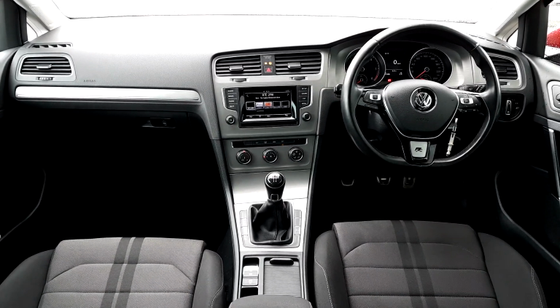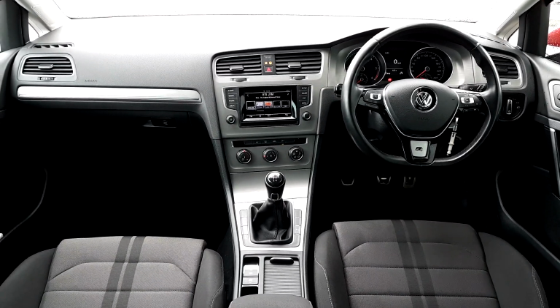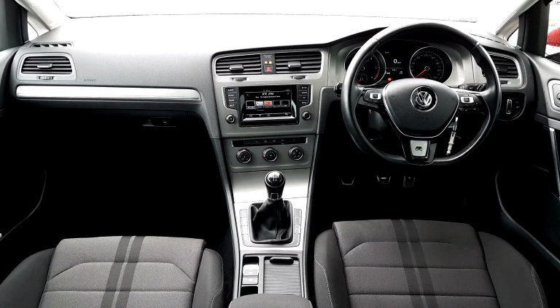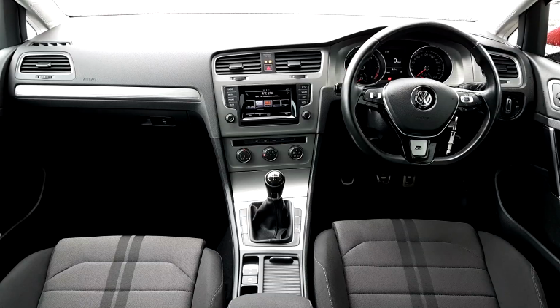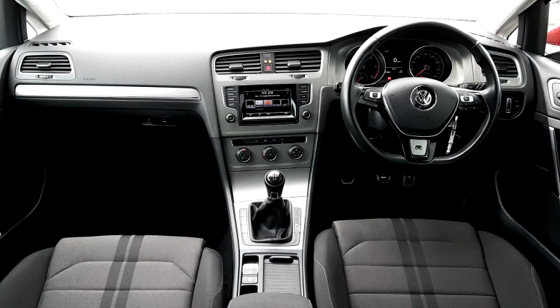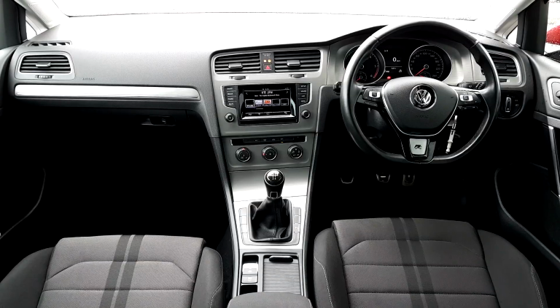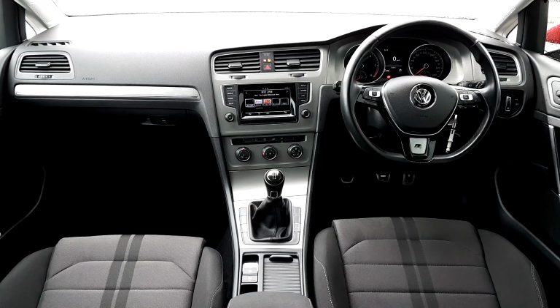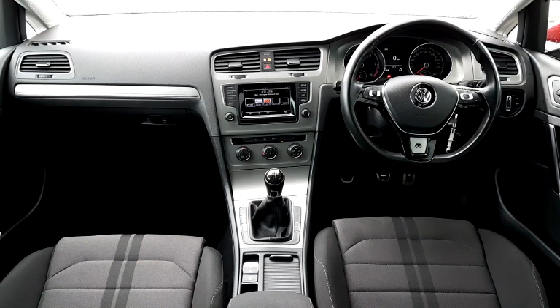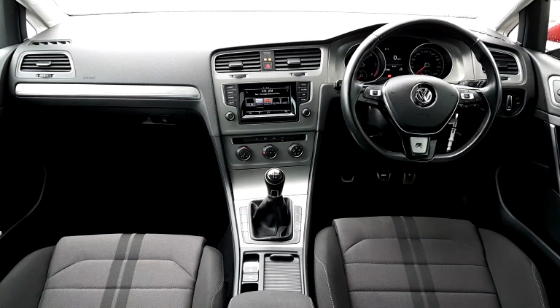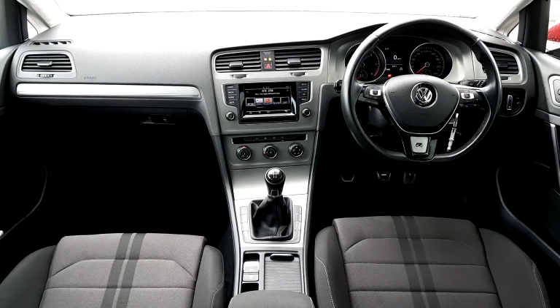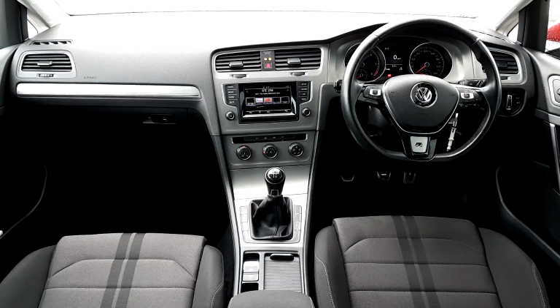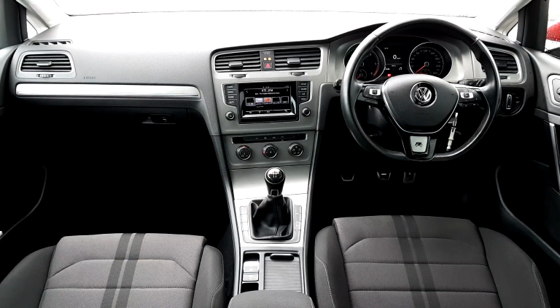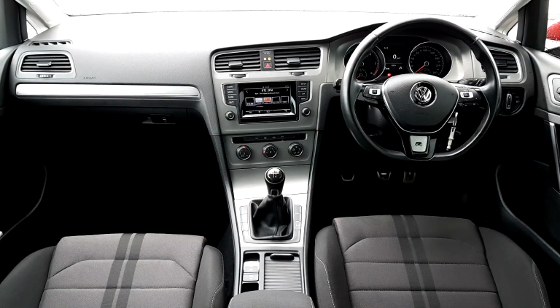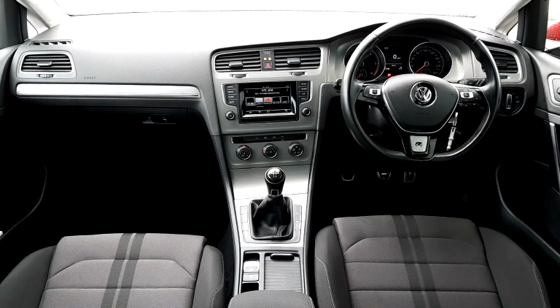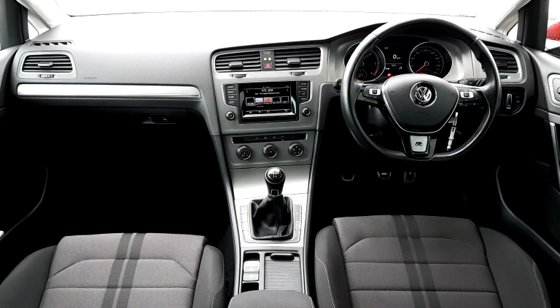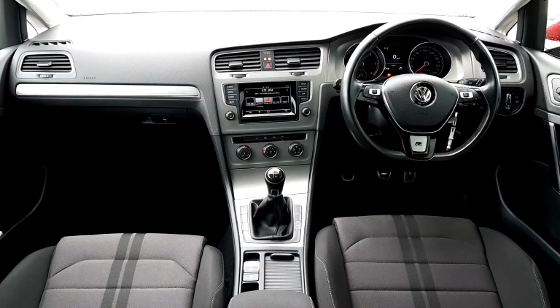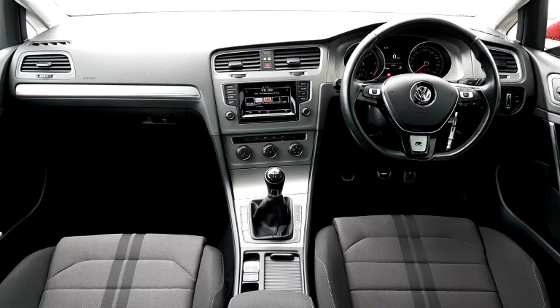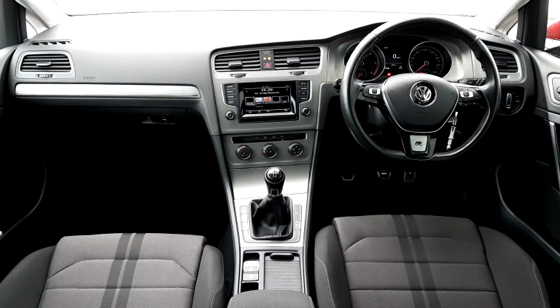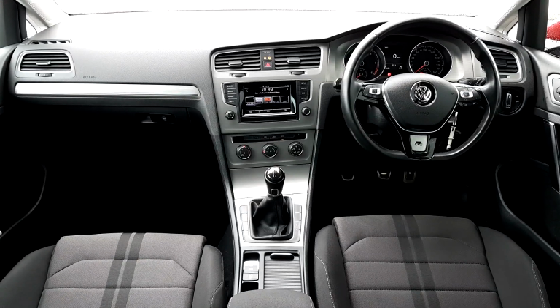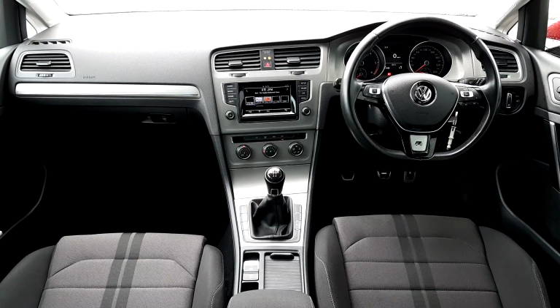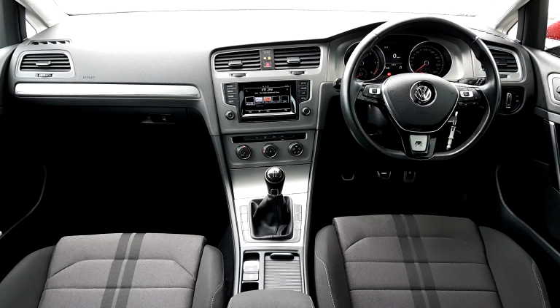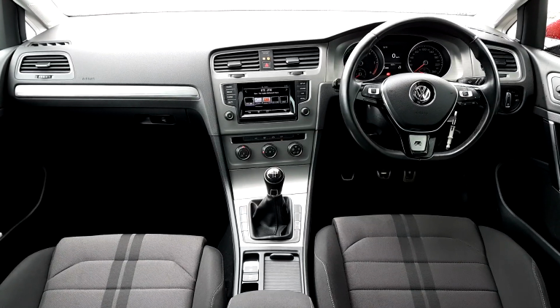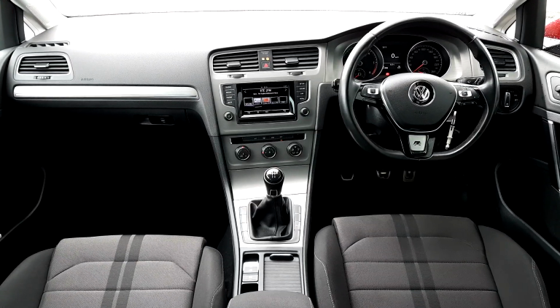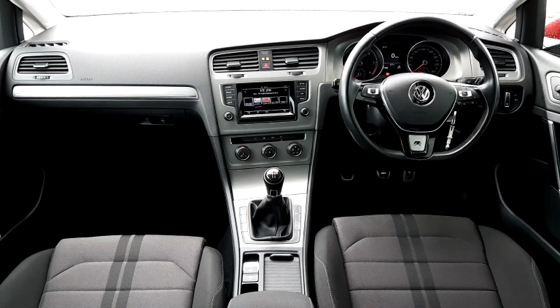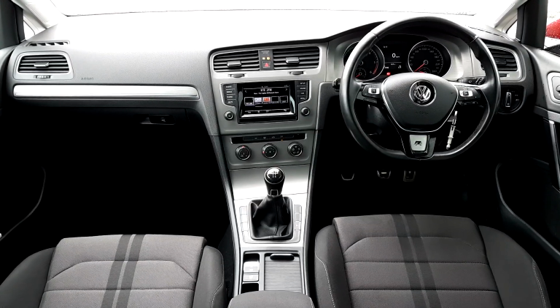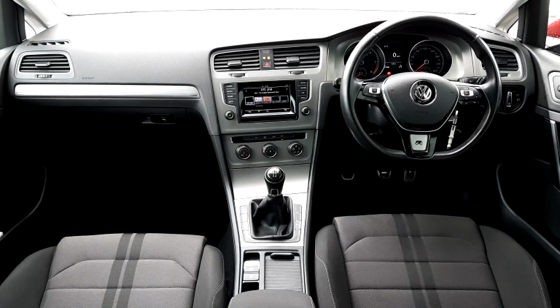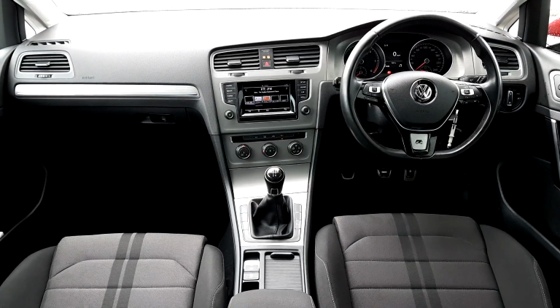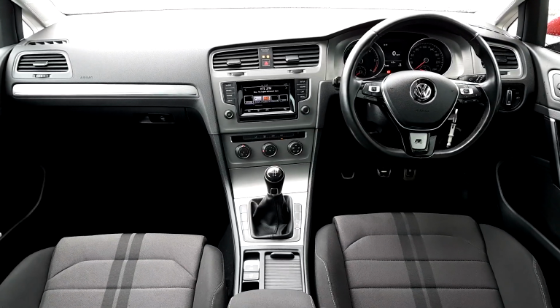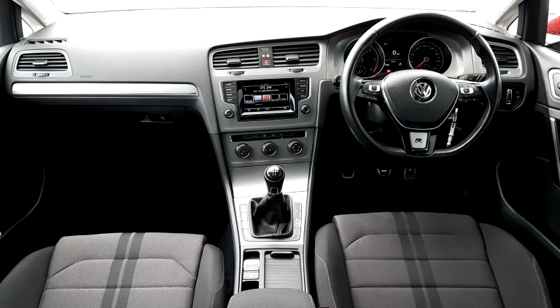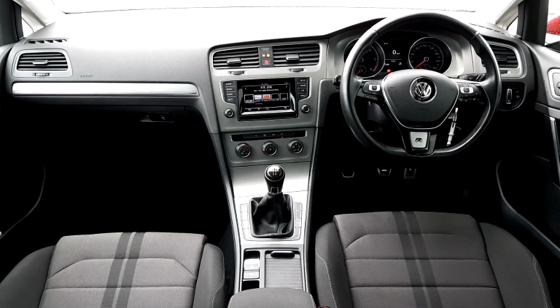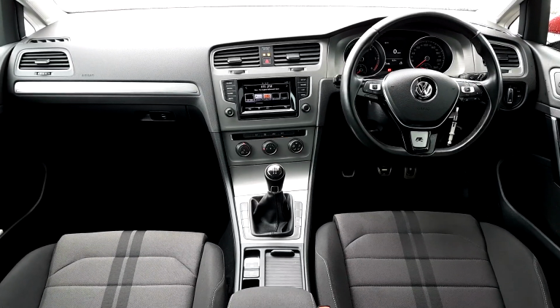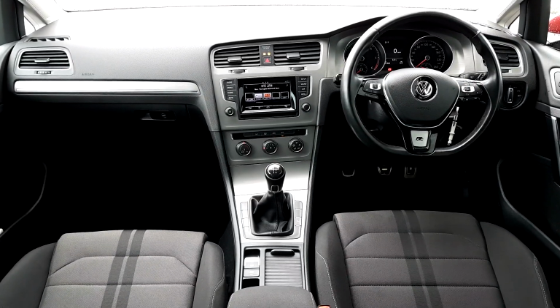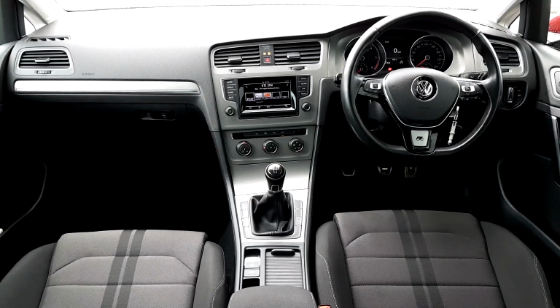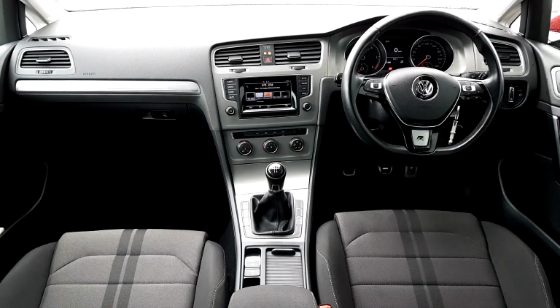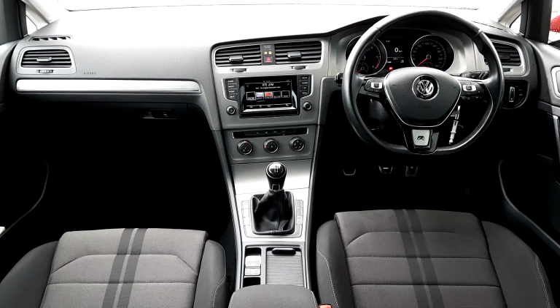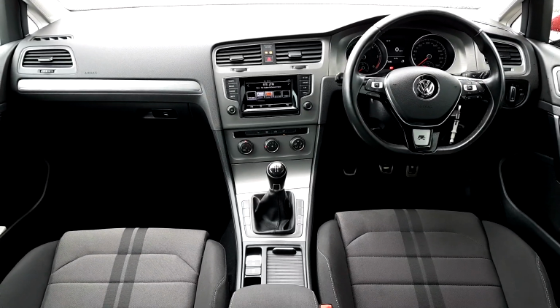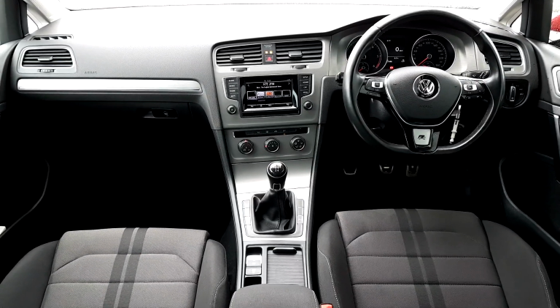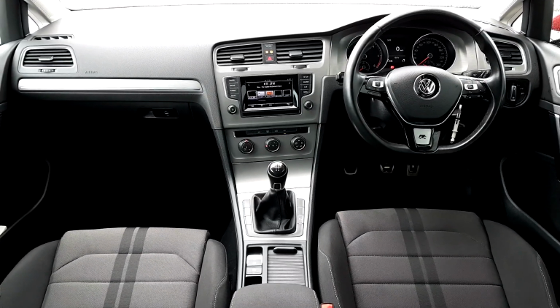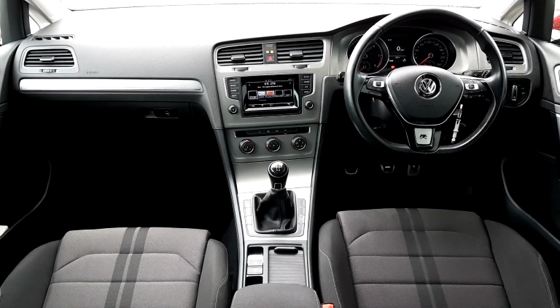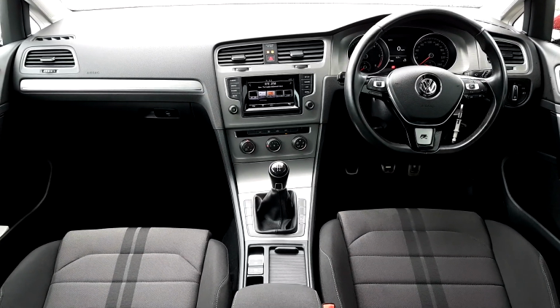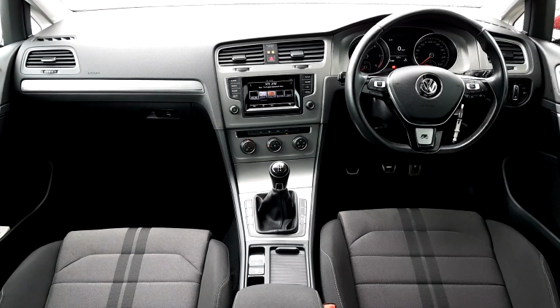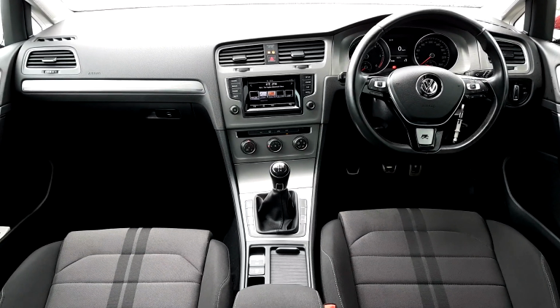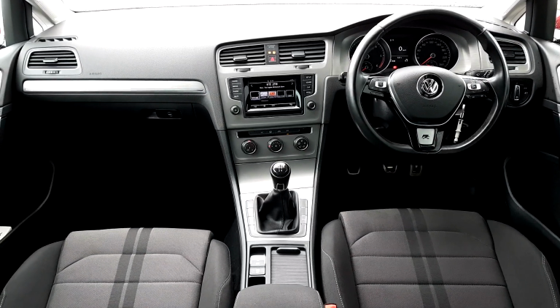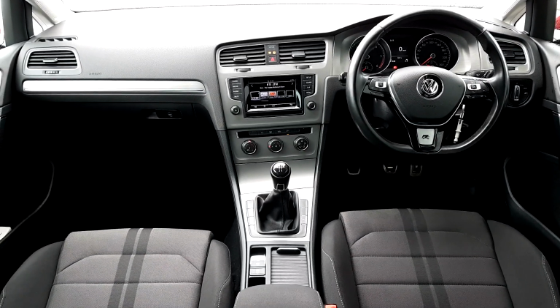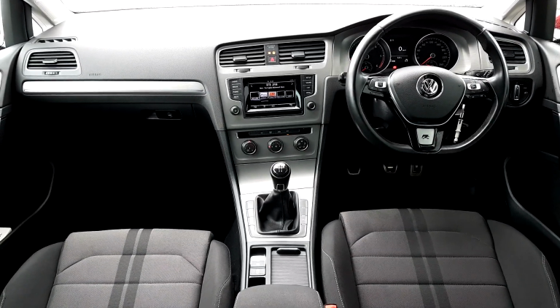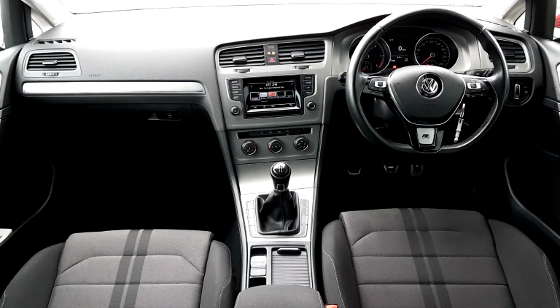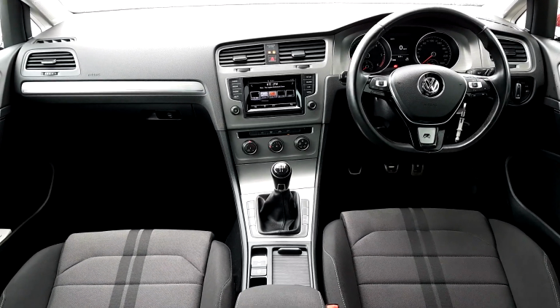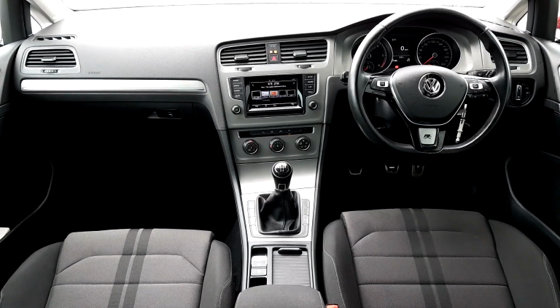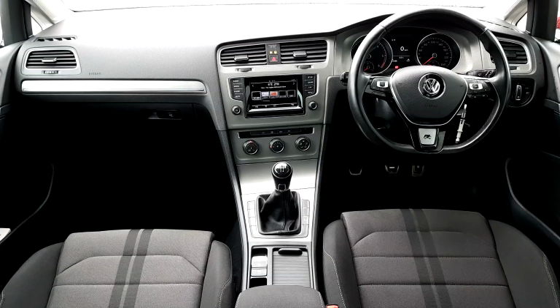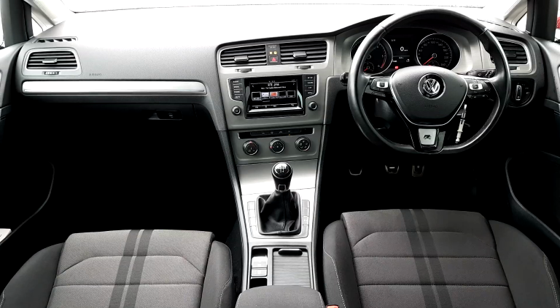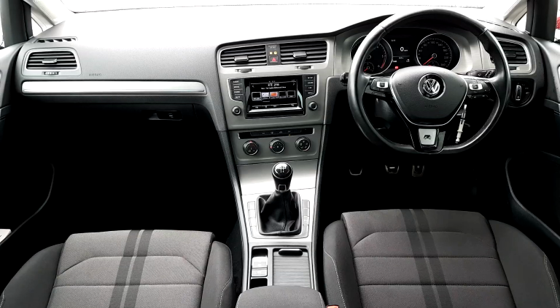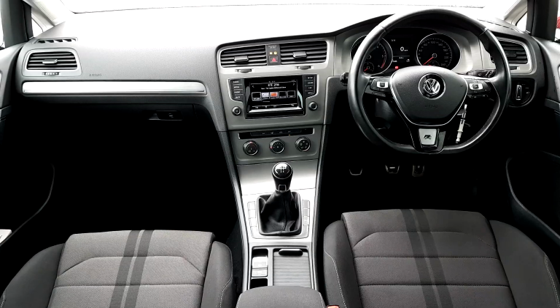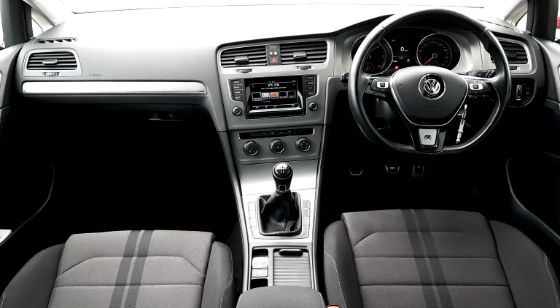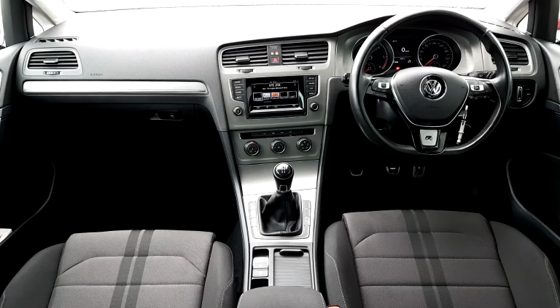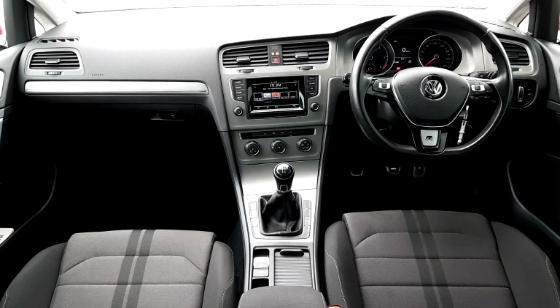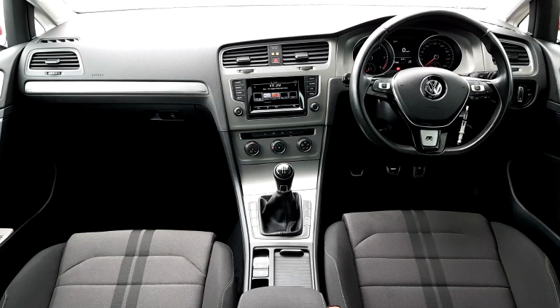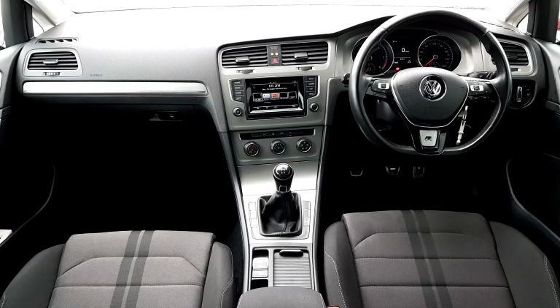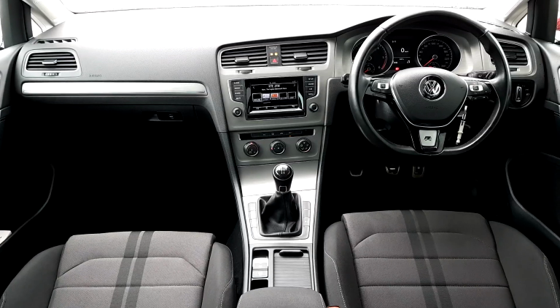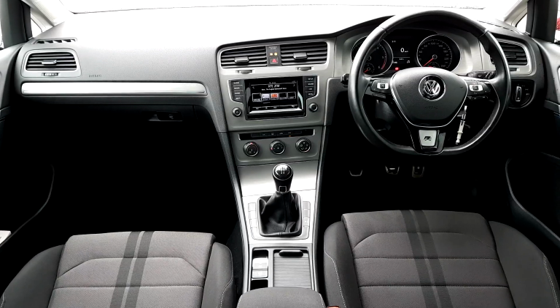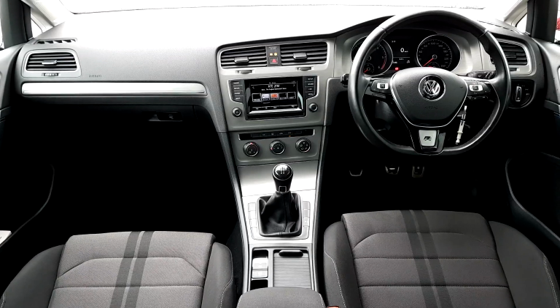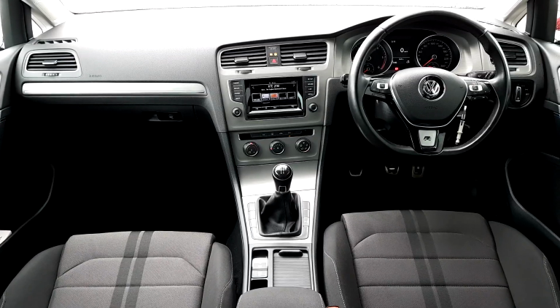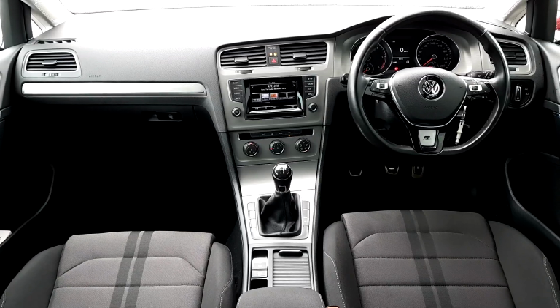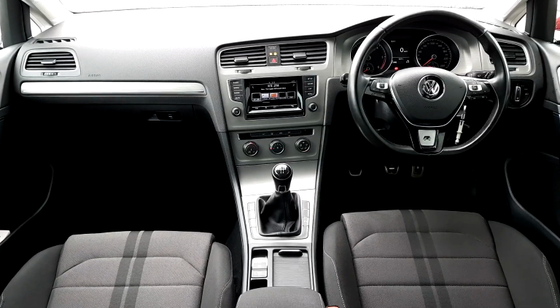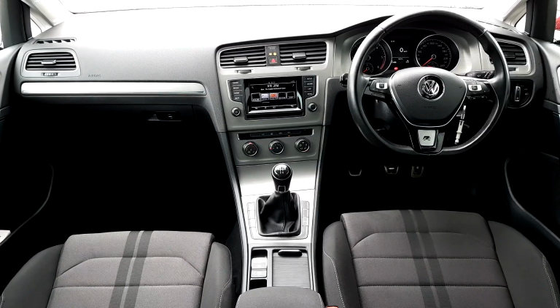It also features air conditioning, Blue Motion start-stop technology, parking sensors at the front and at the back, and it is a manual 5-speed drive.